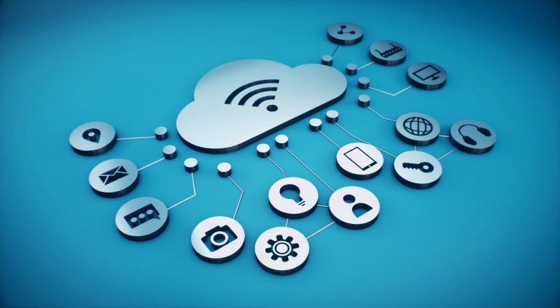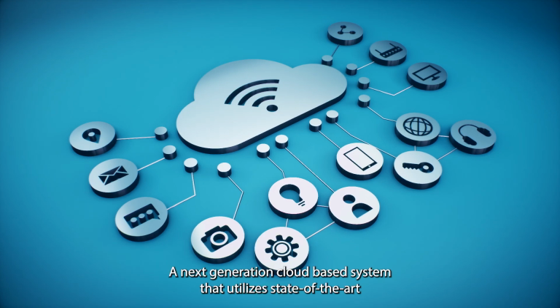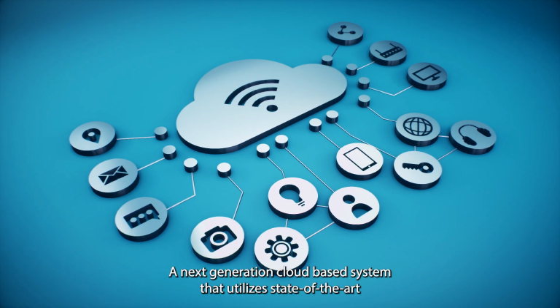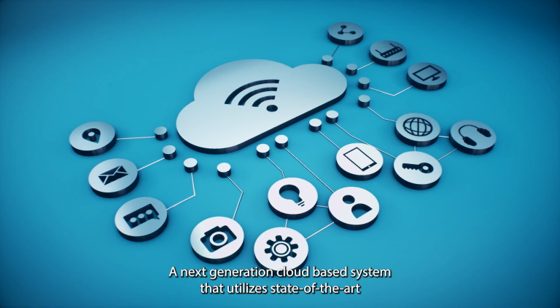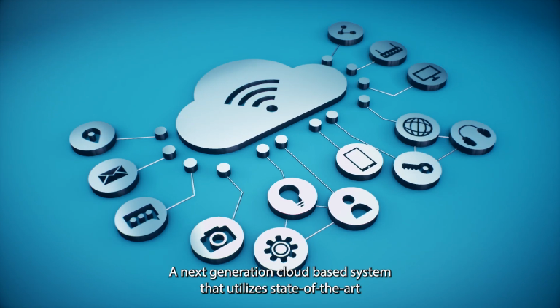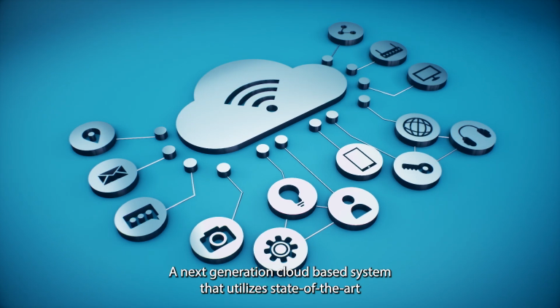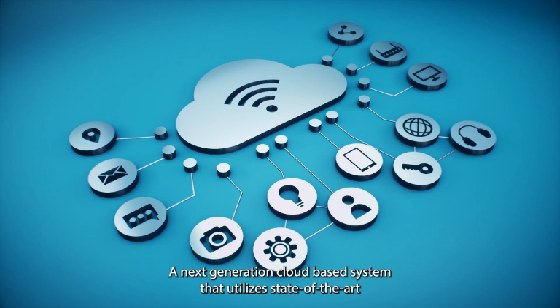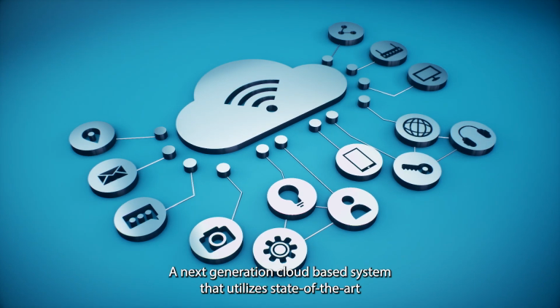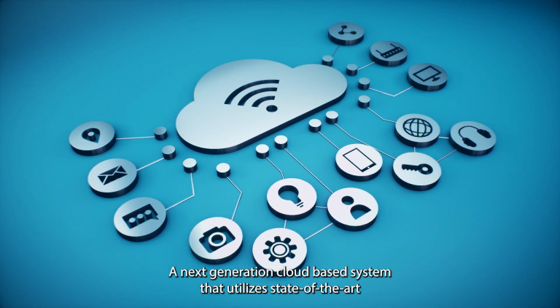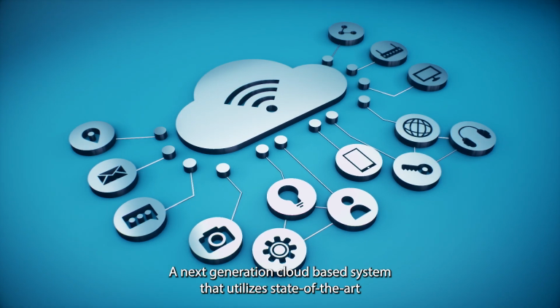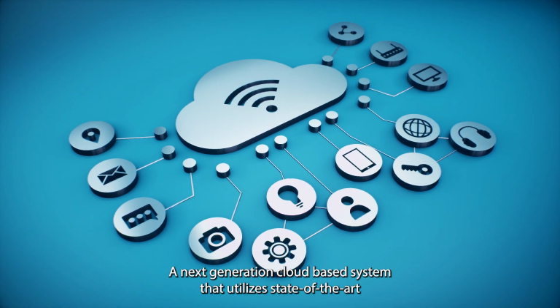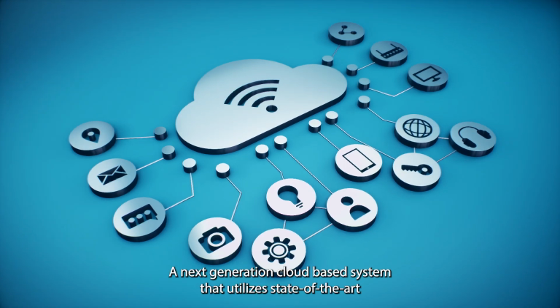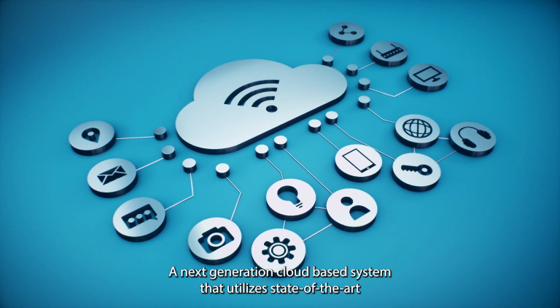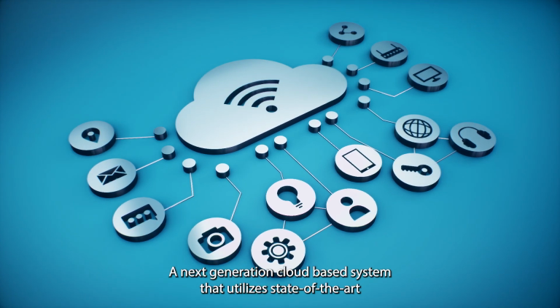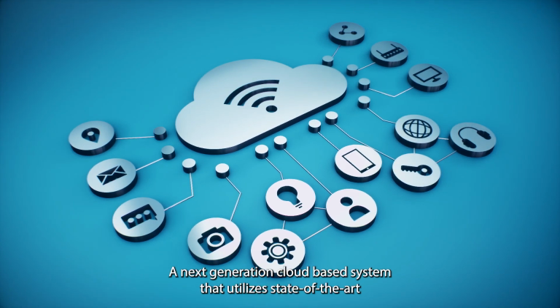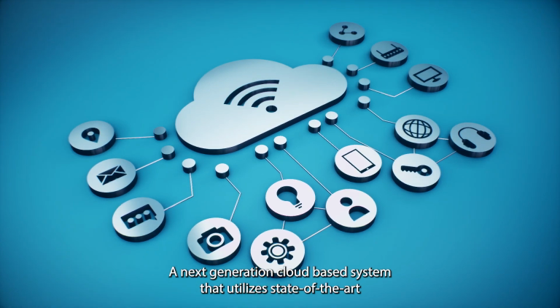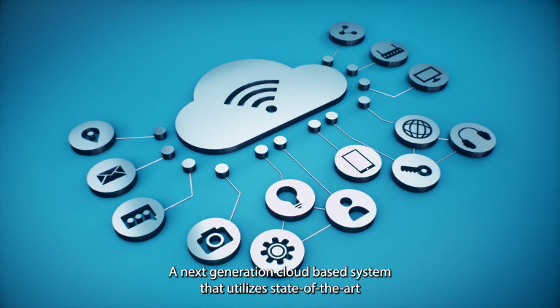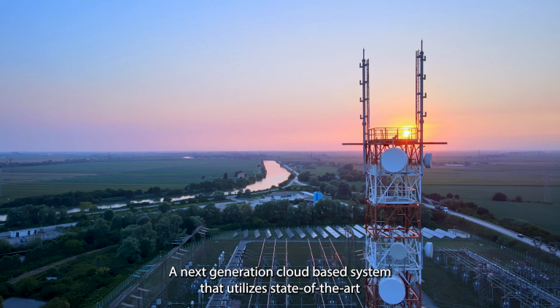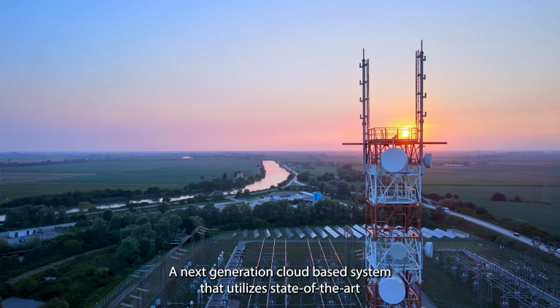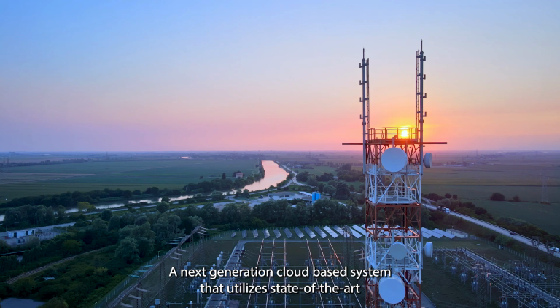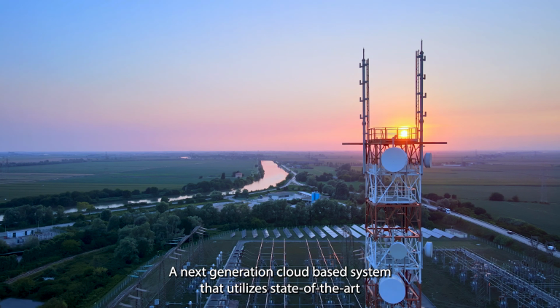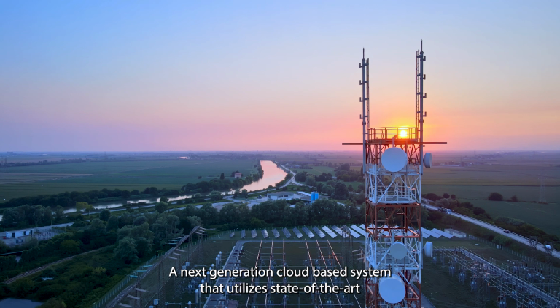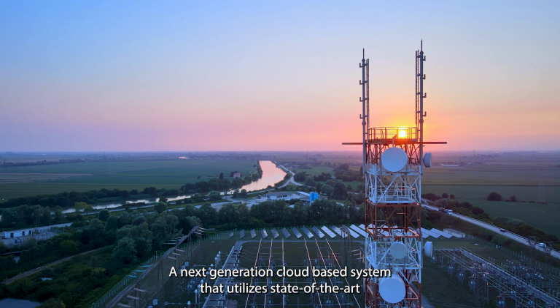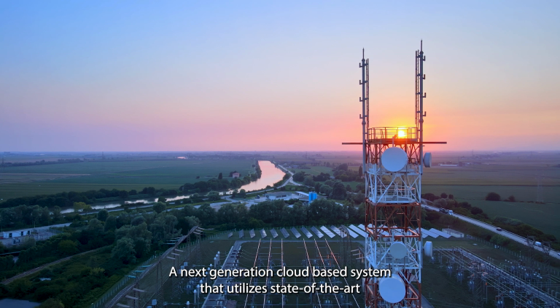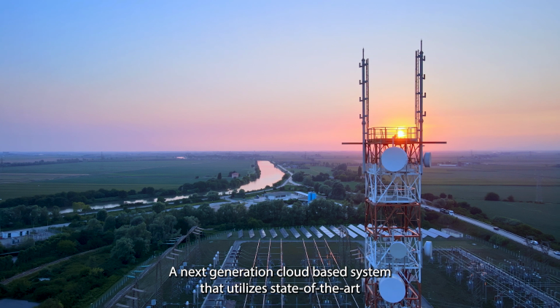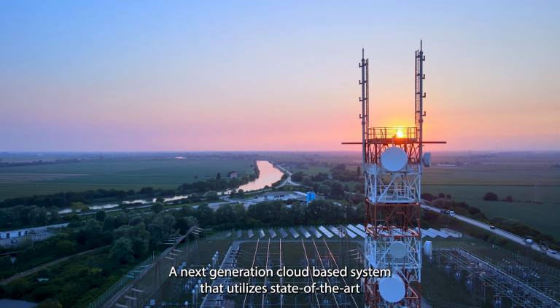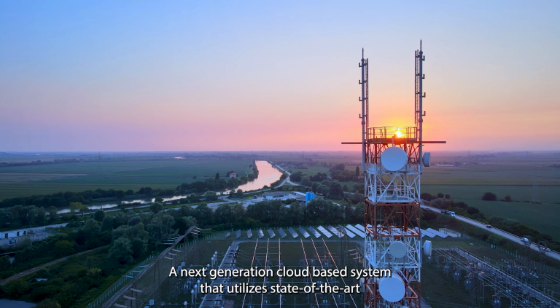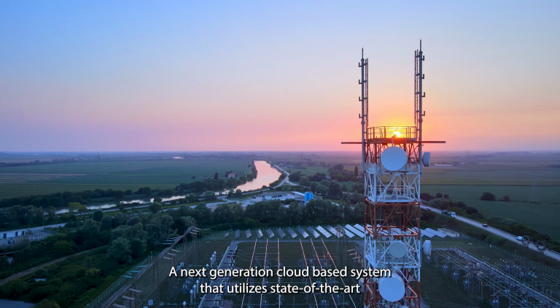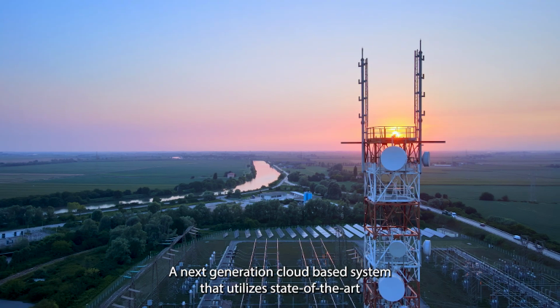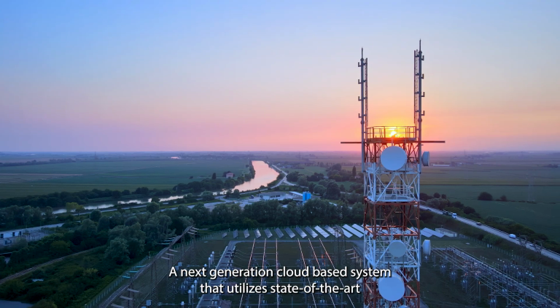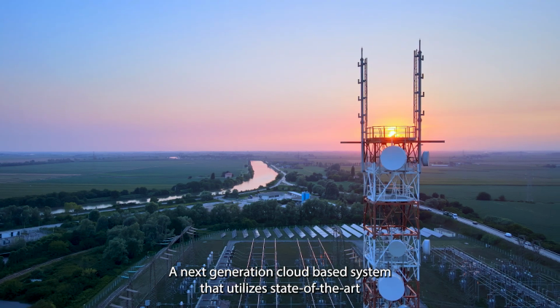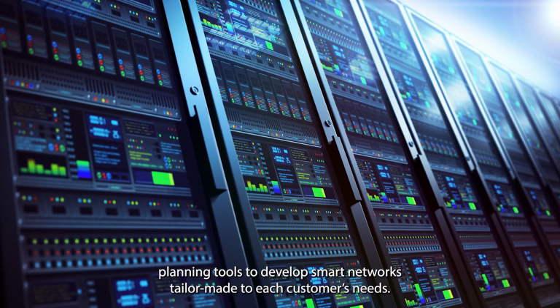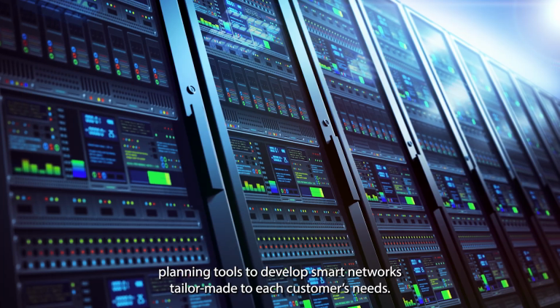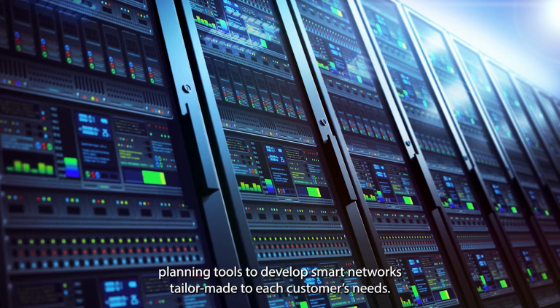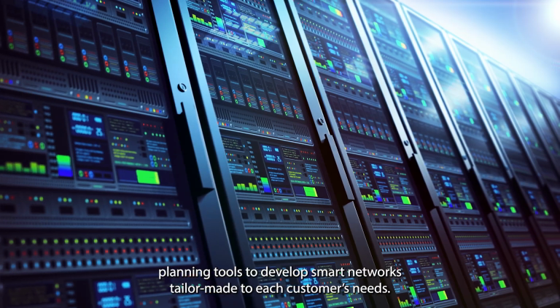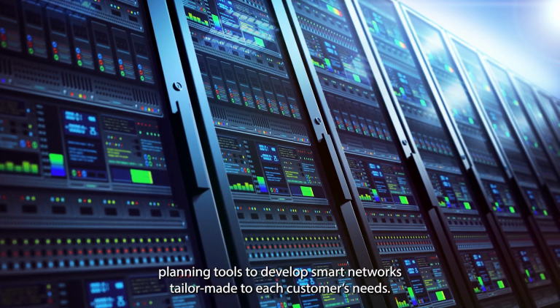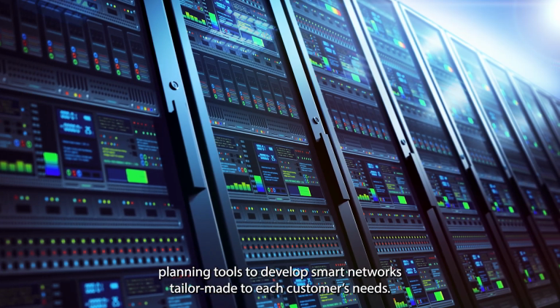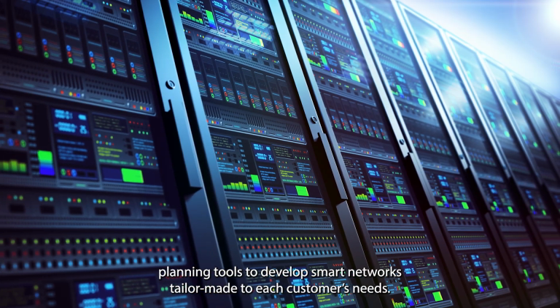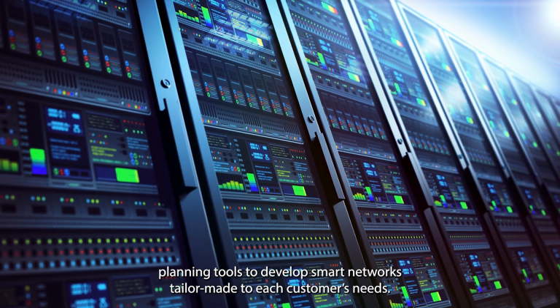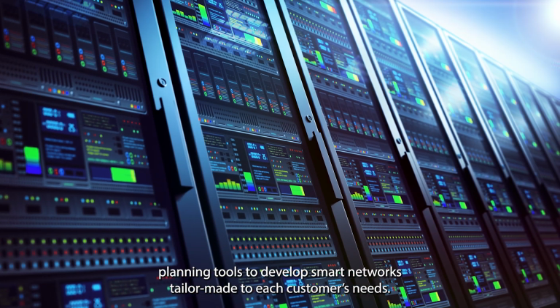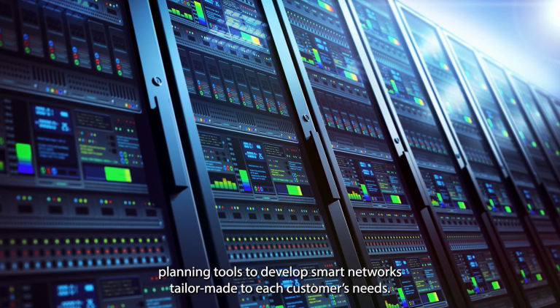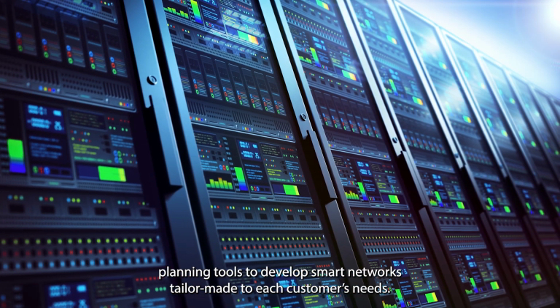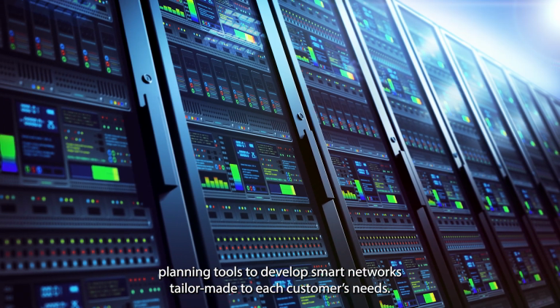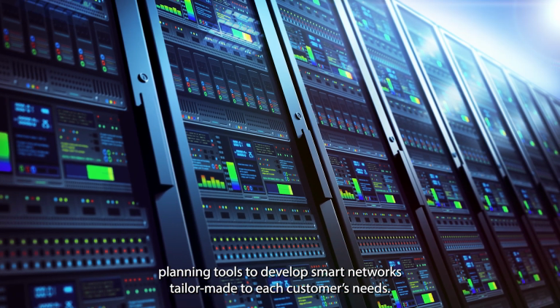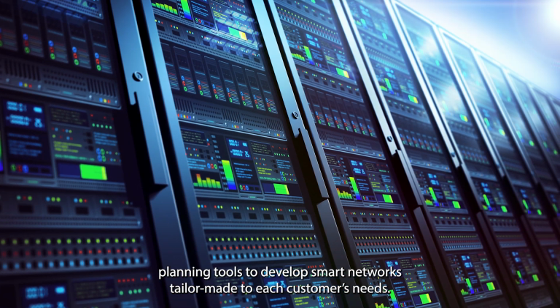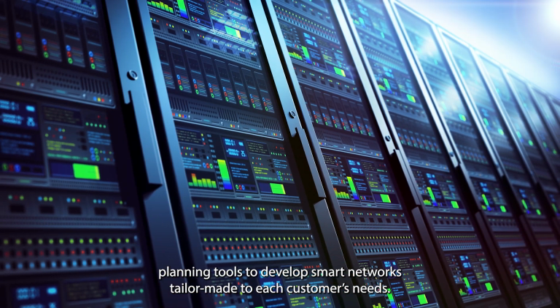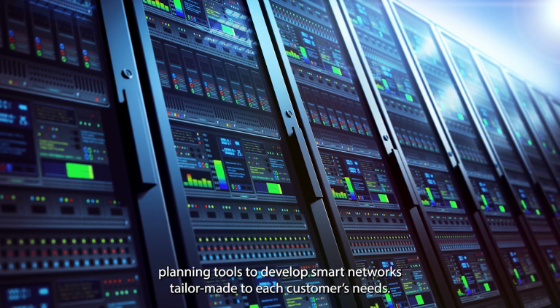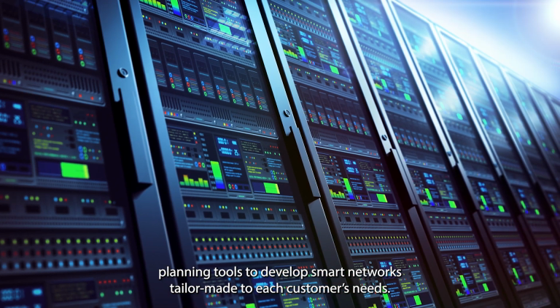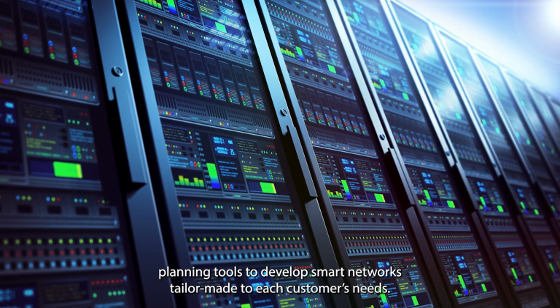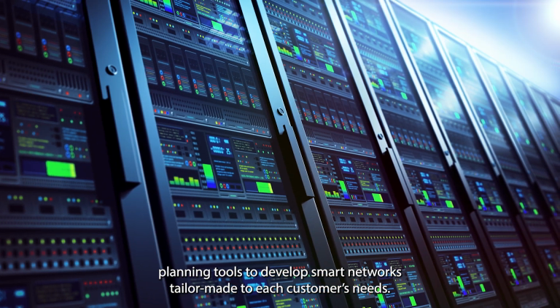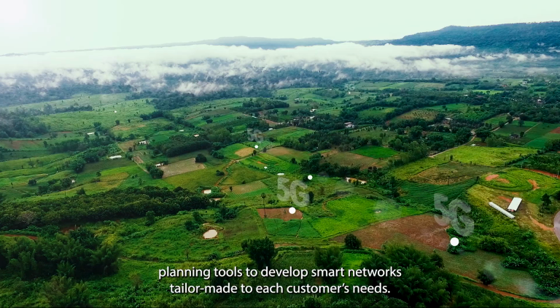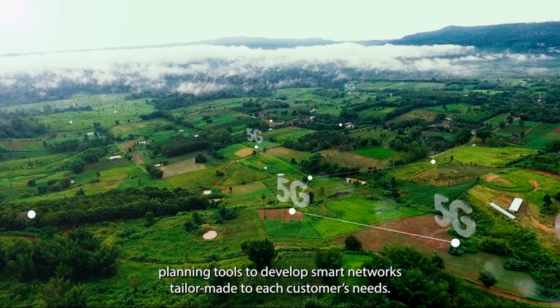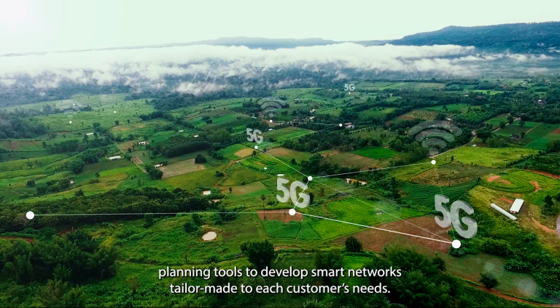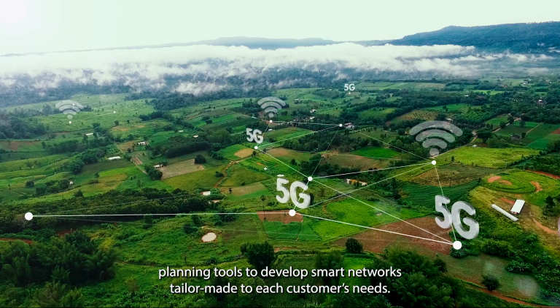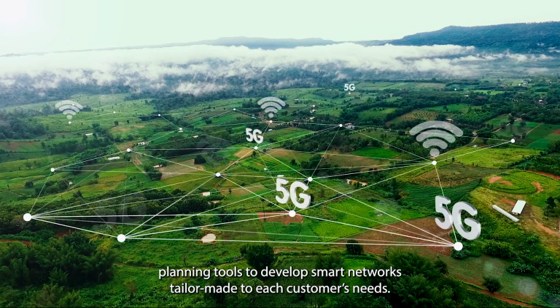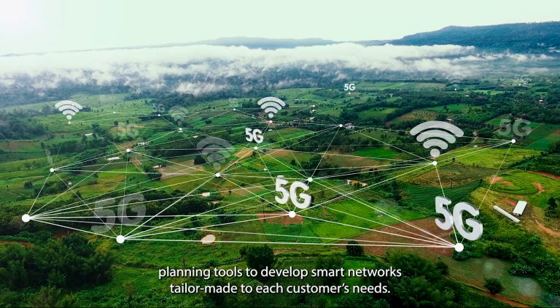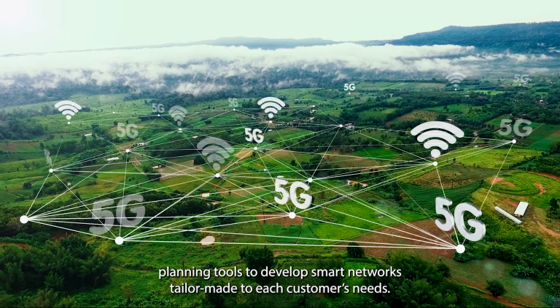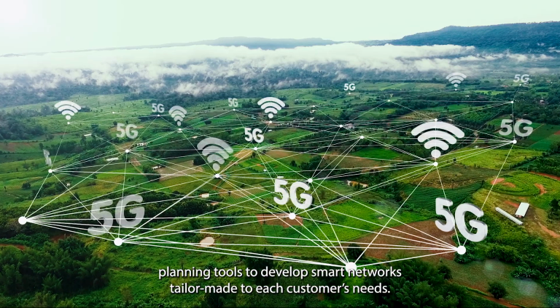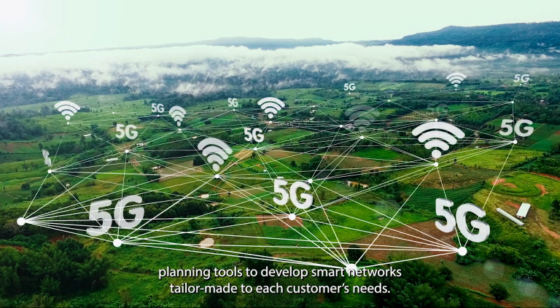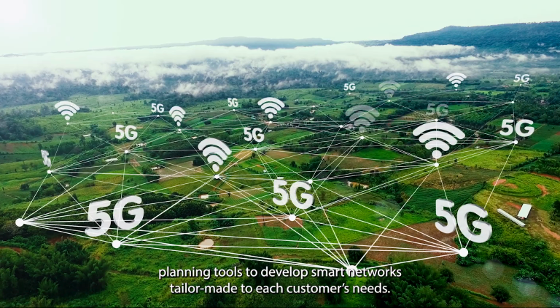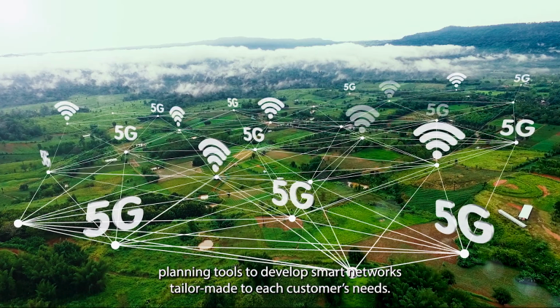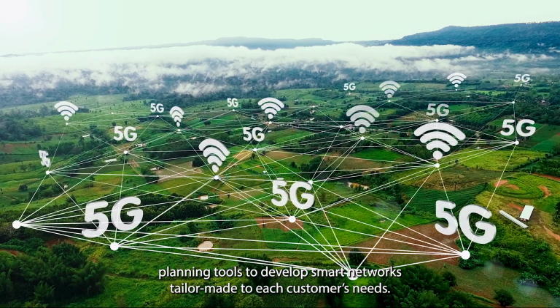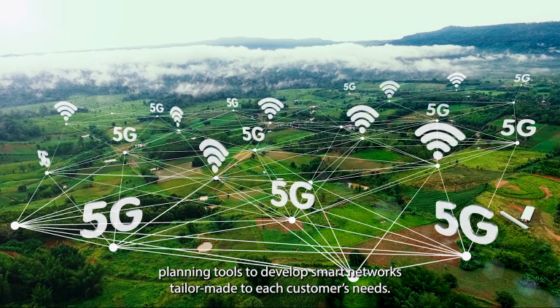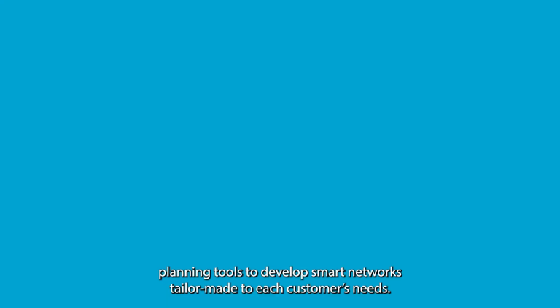A next-generation cloud-based system that utilizes state-of-the-art planning tools to develop smart networks tailor-made to each customer's needs.